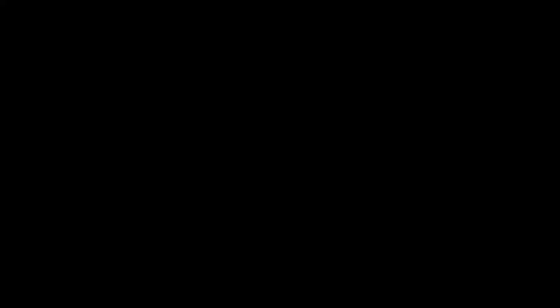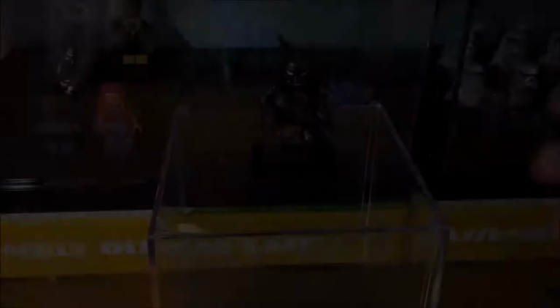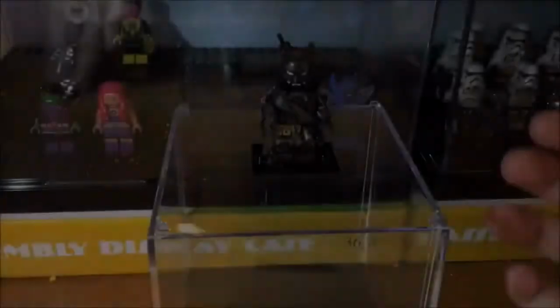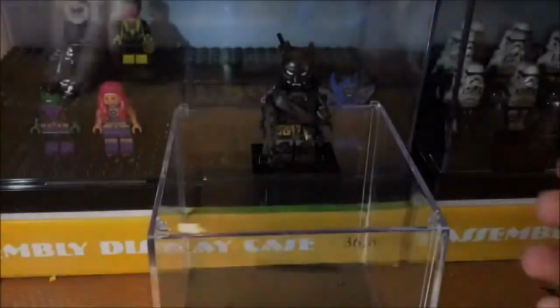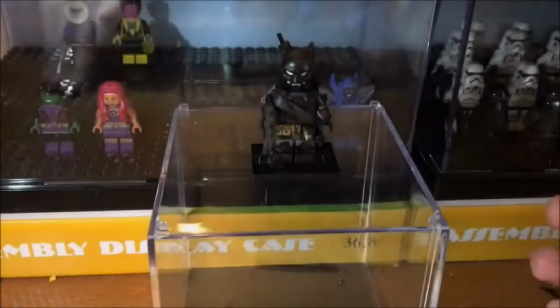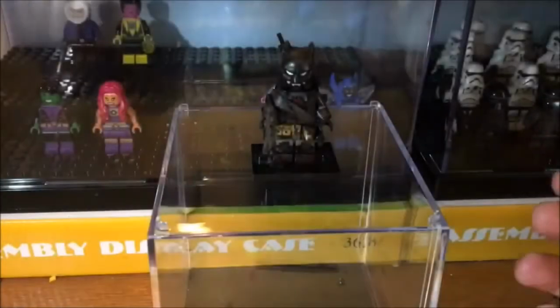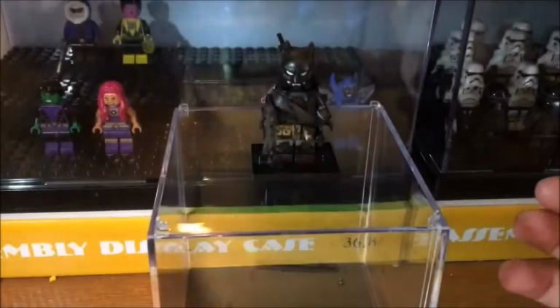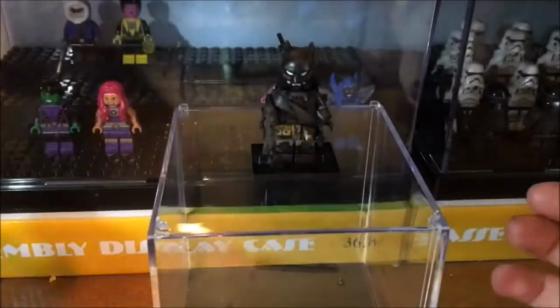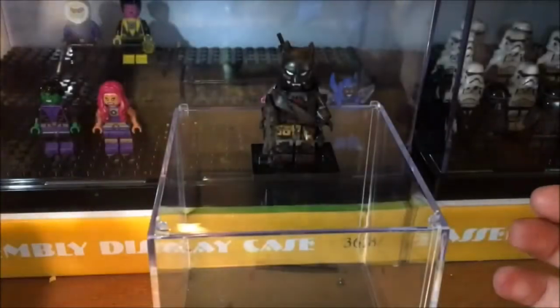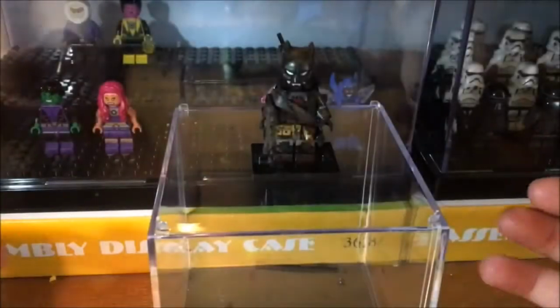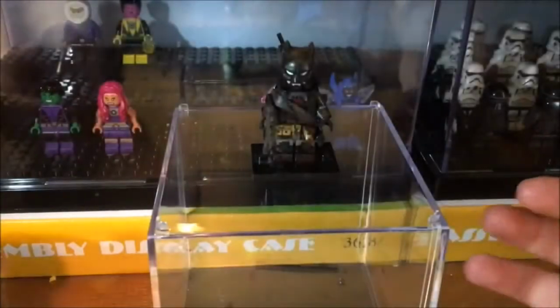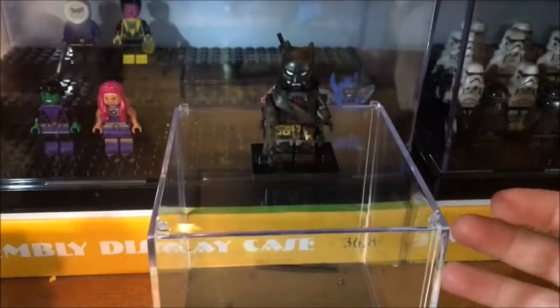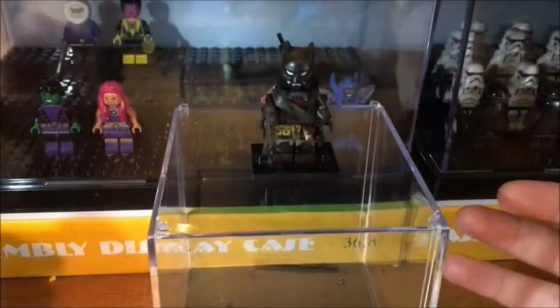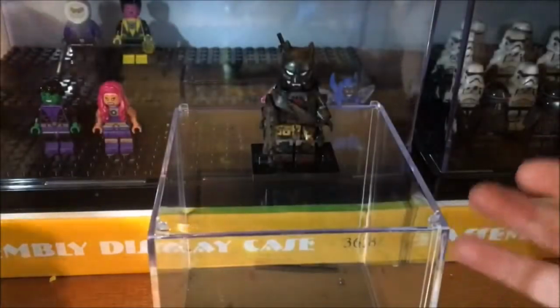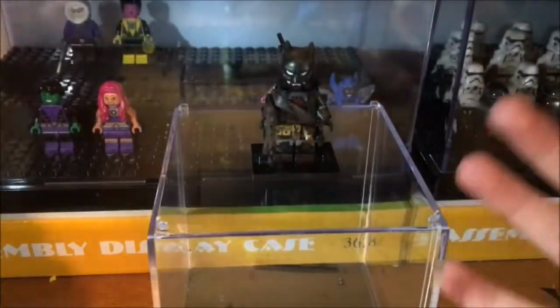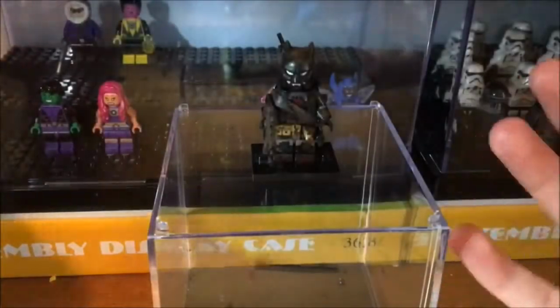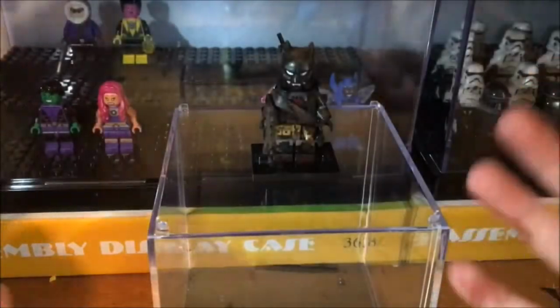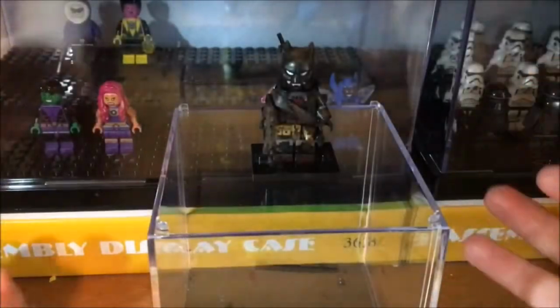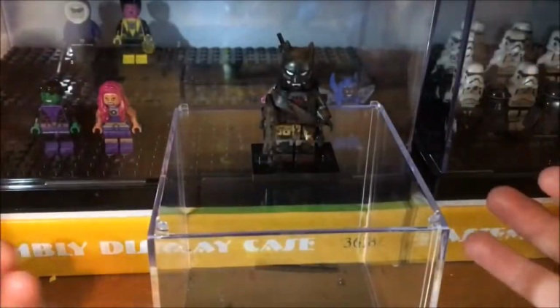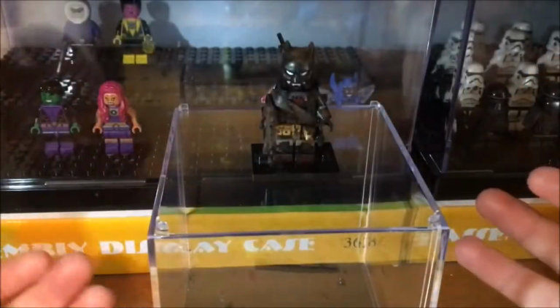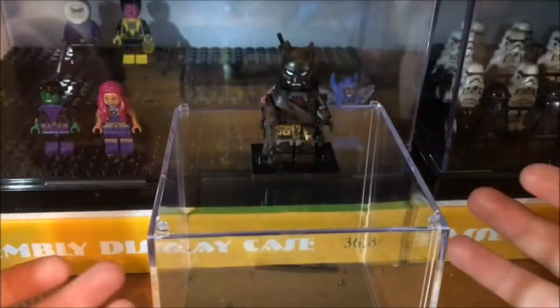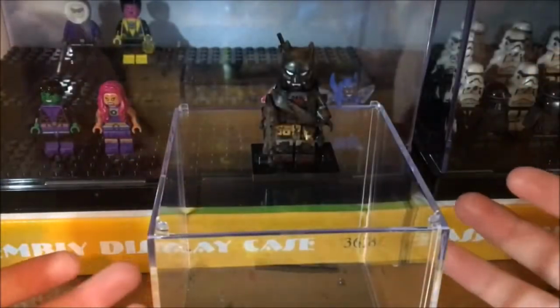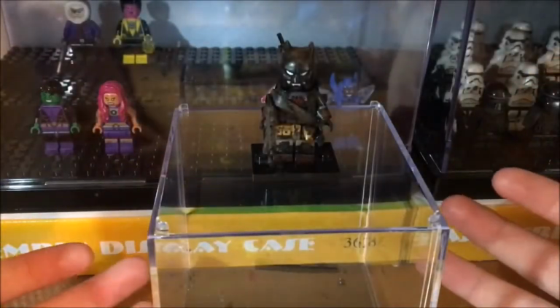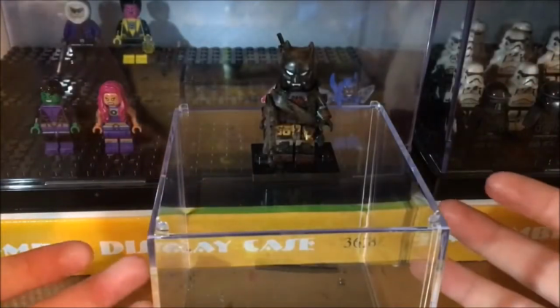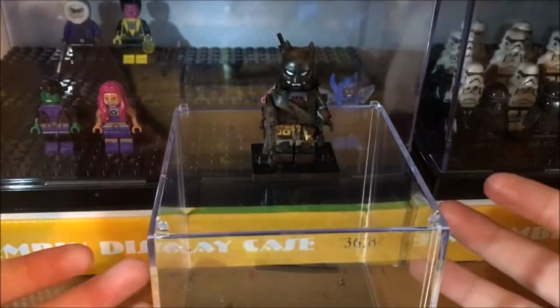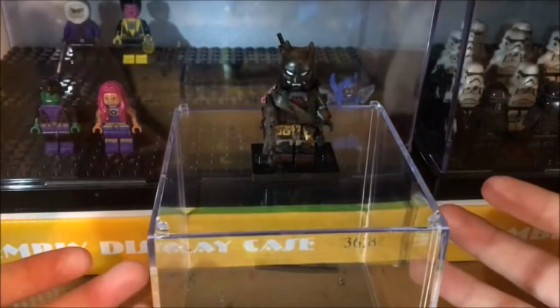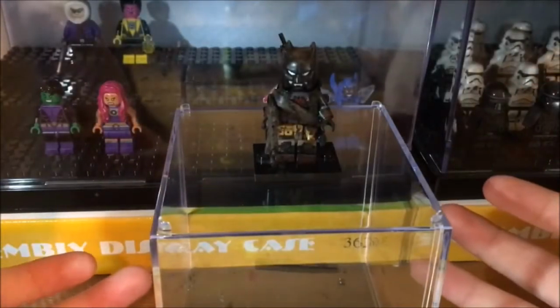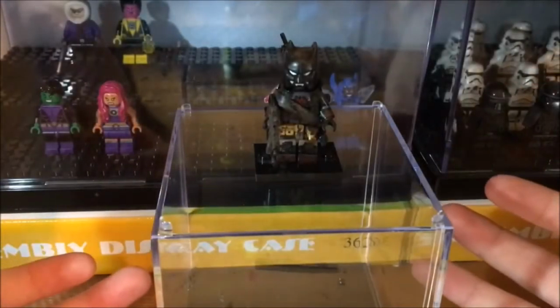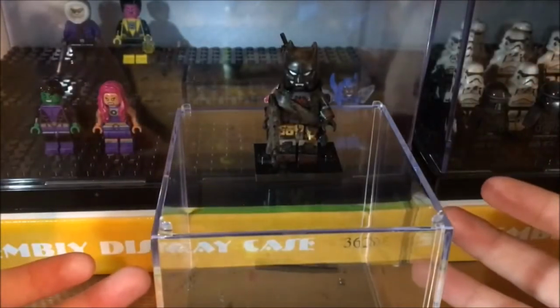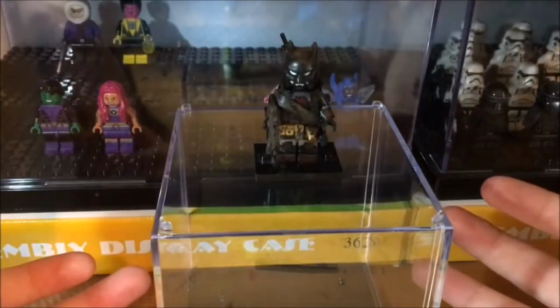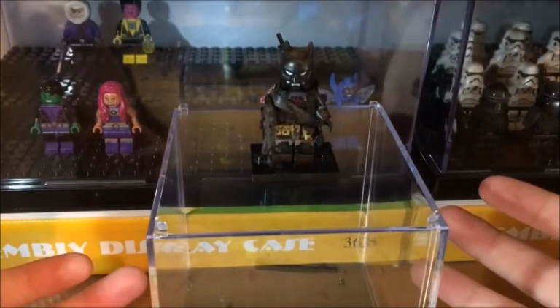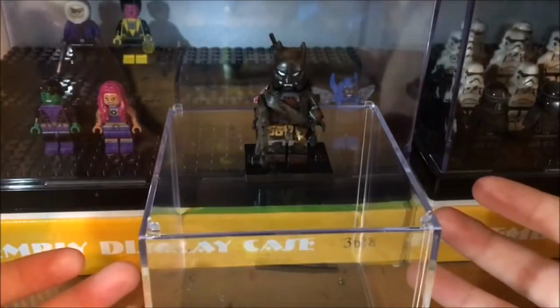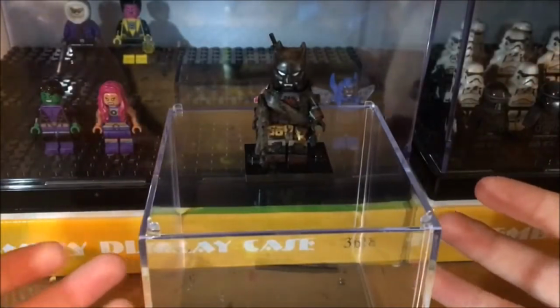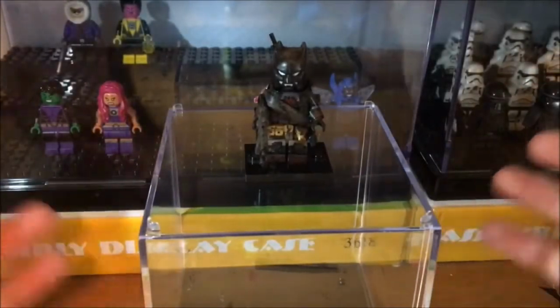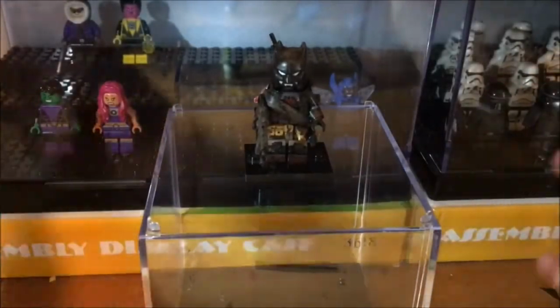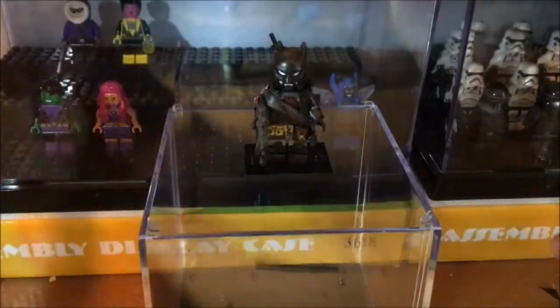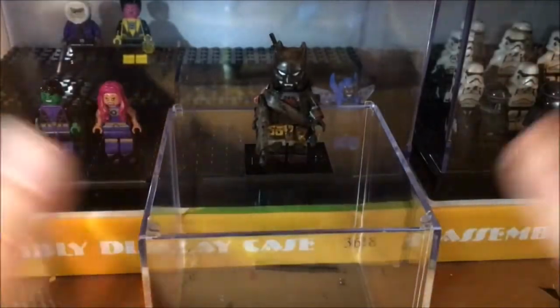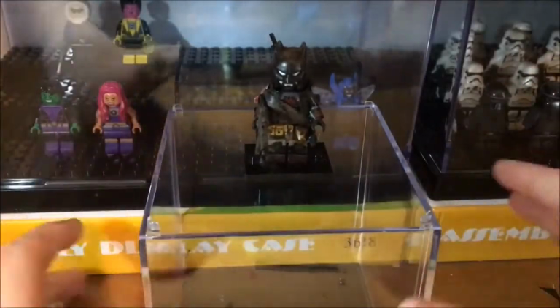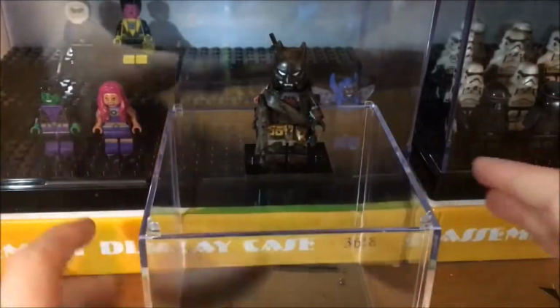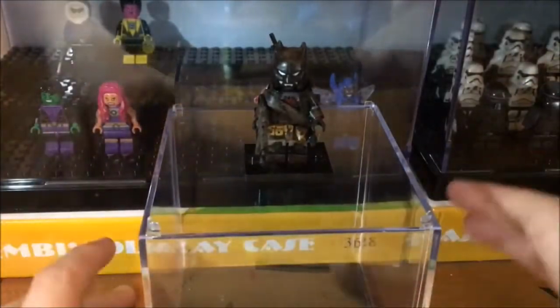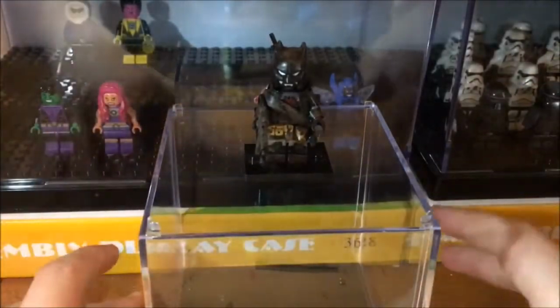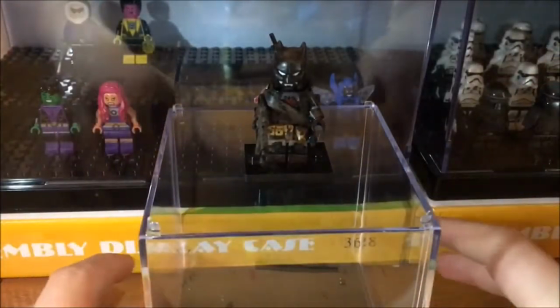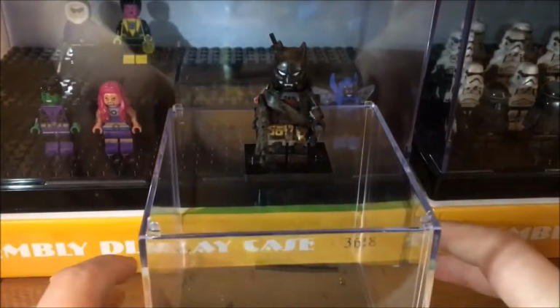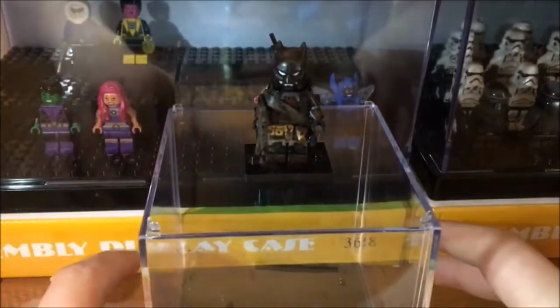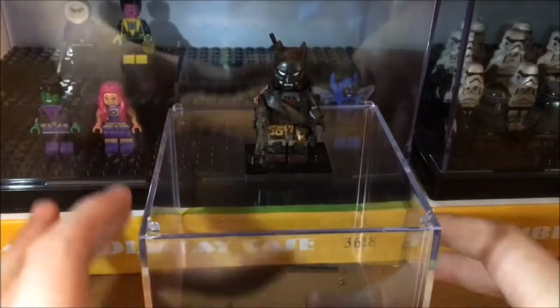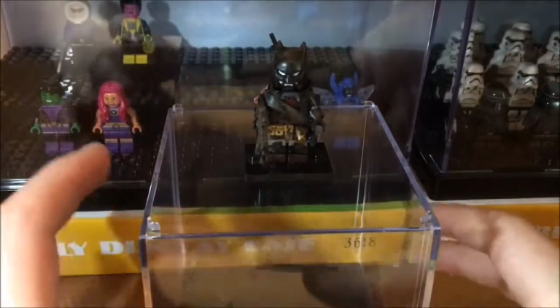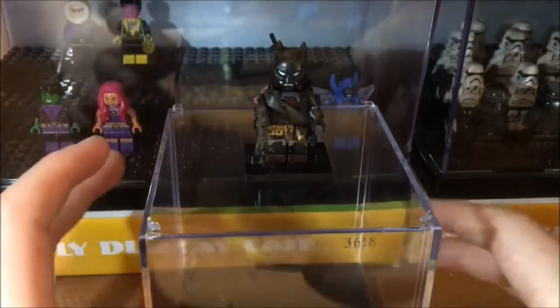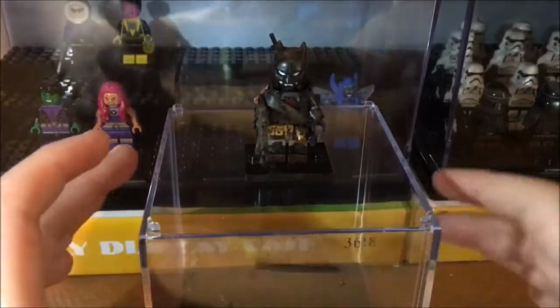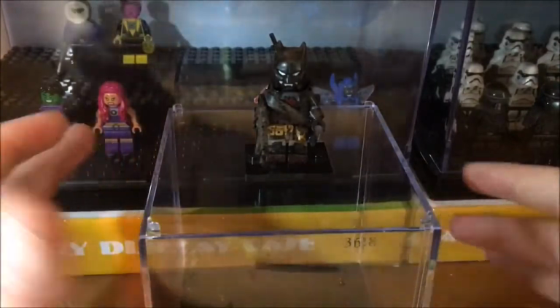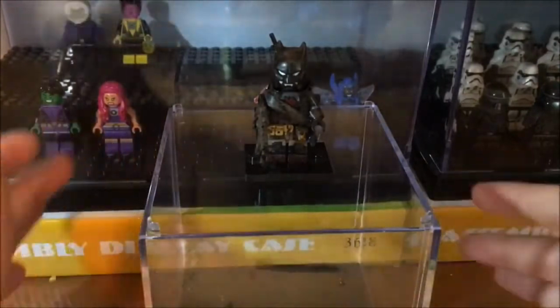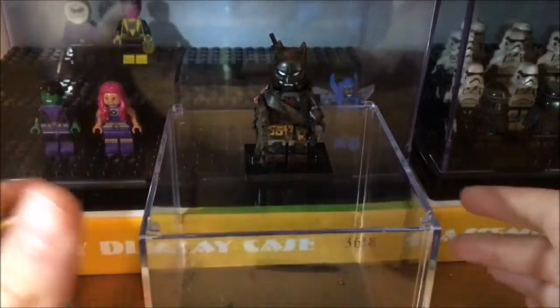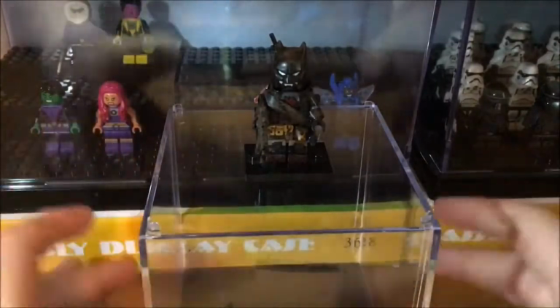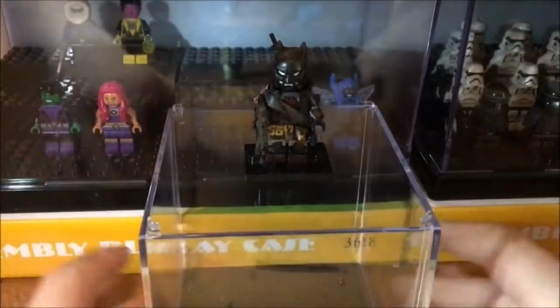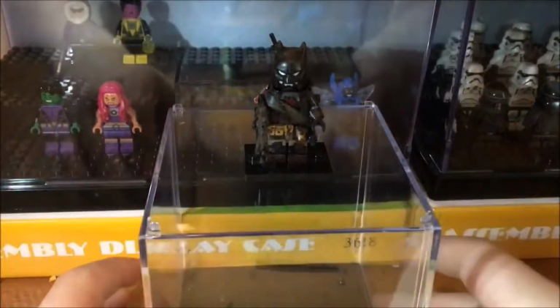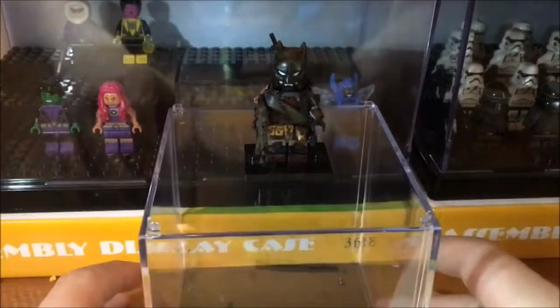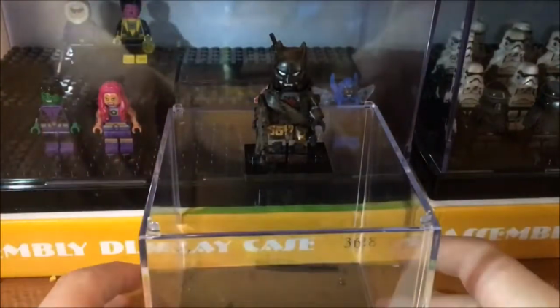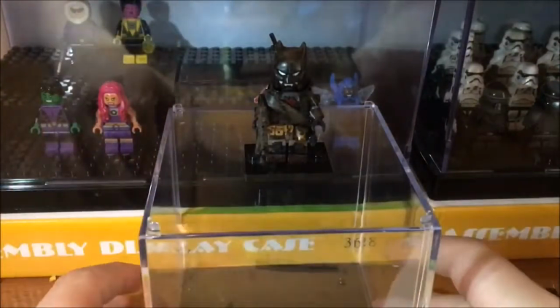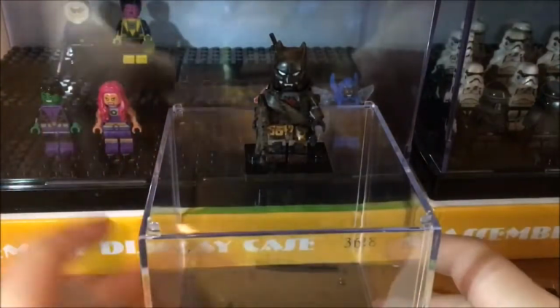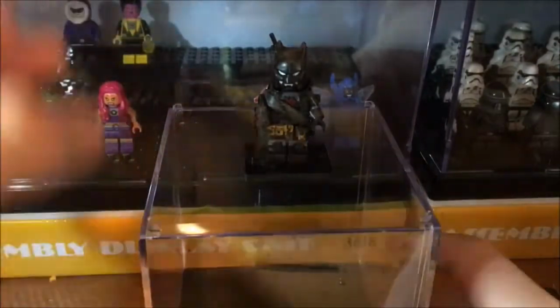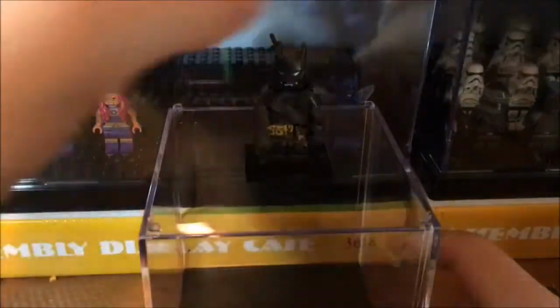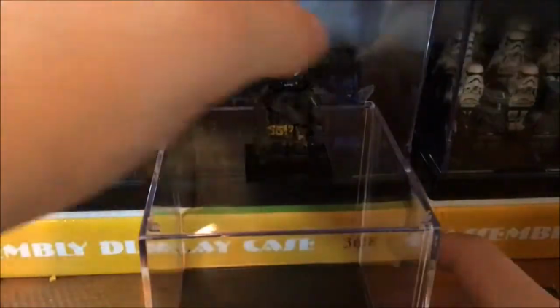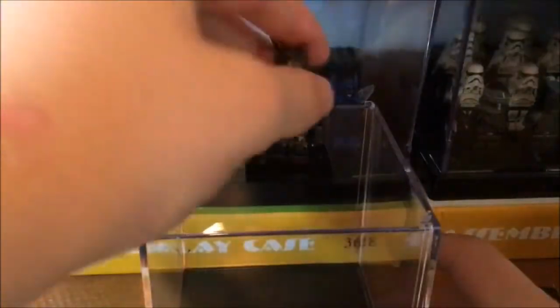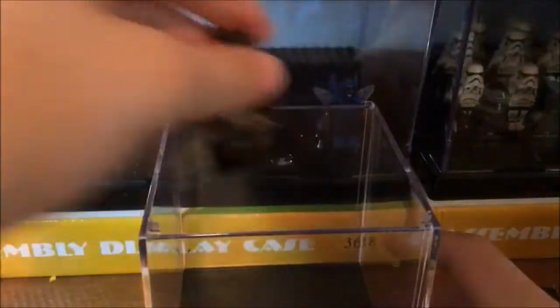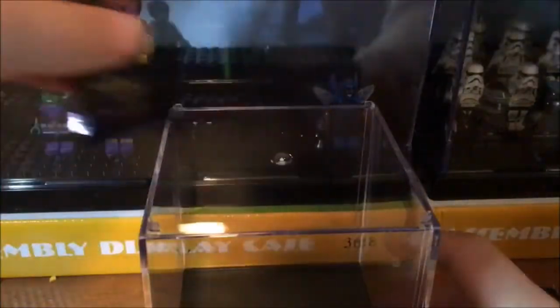Hey guys, welcome to another Teon Customs video. I'm Teon doing another episode from a timelapse series. This time it's not based on a figure, but it's actually based on a display base.